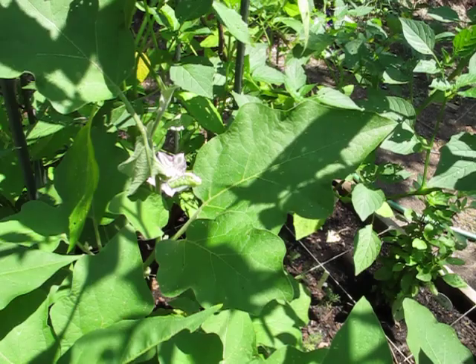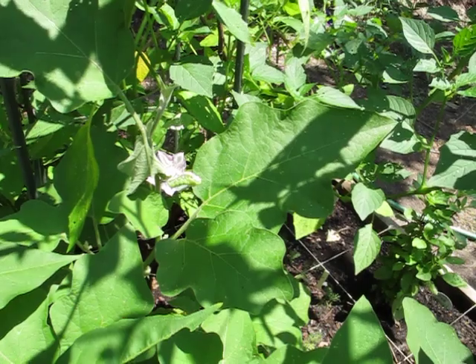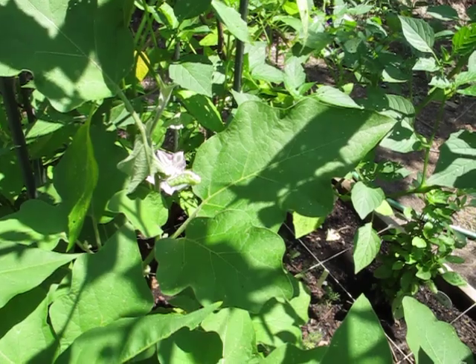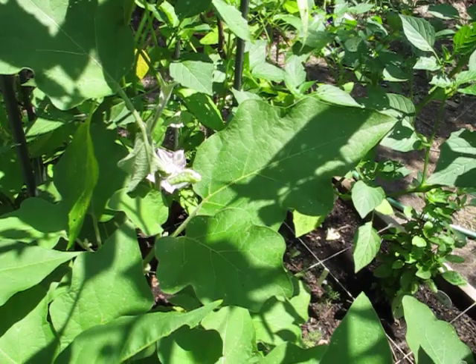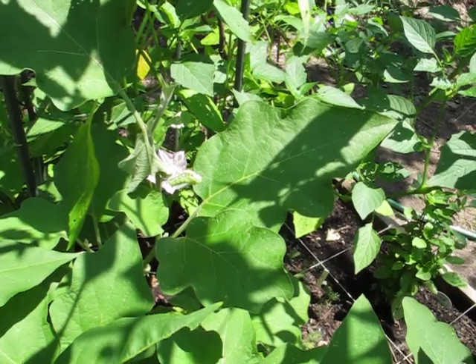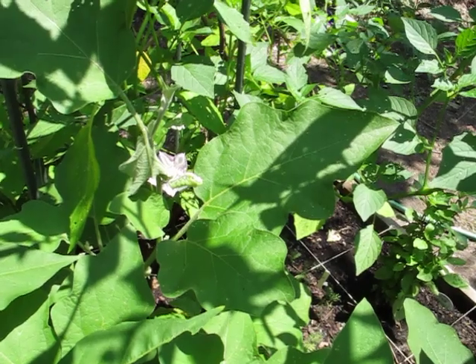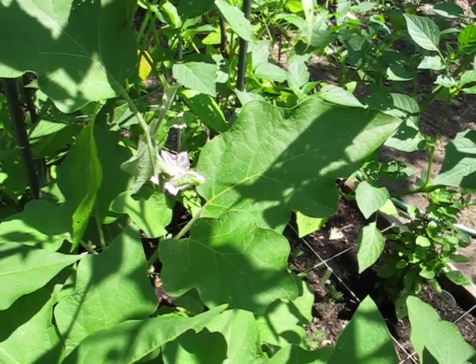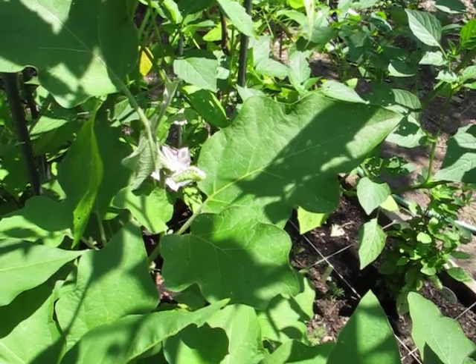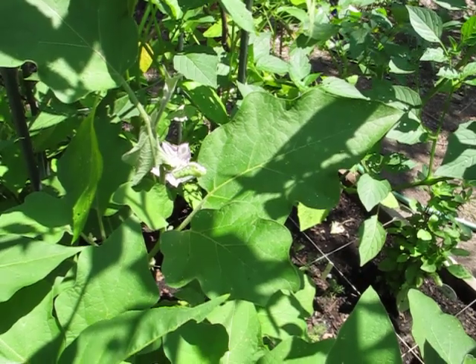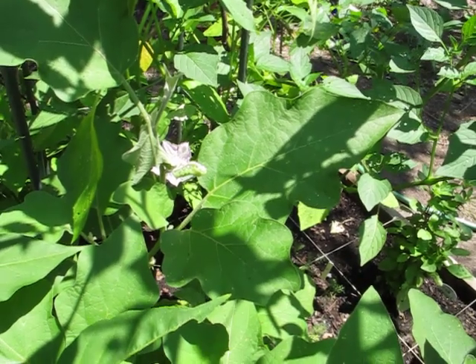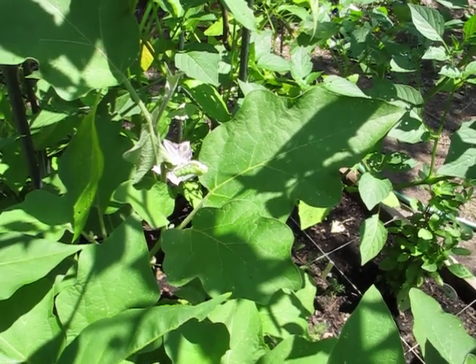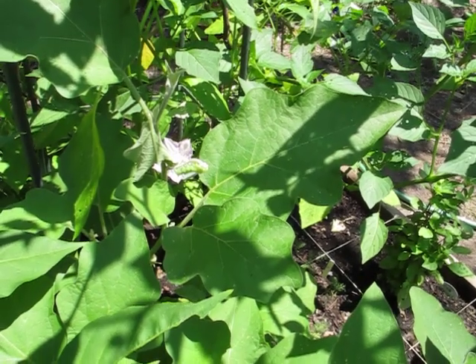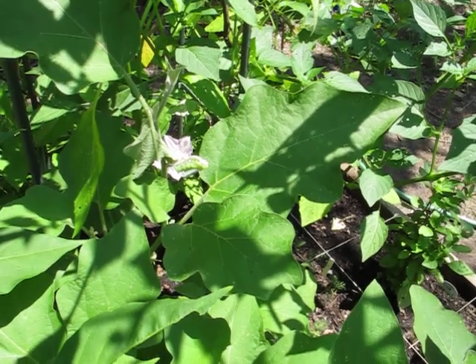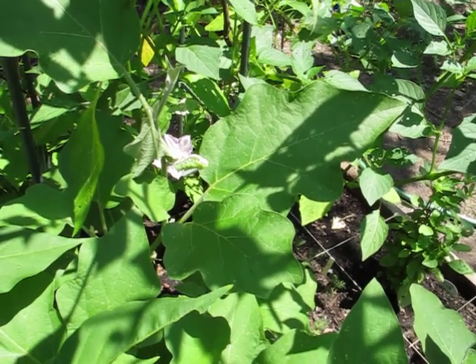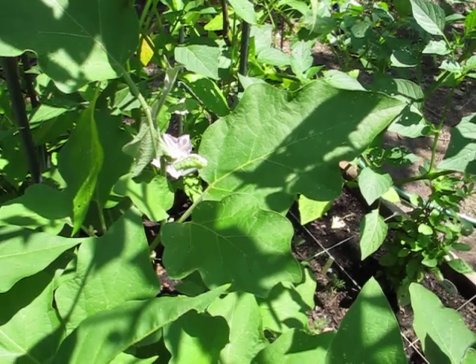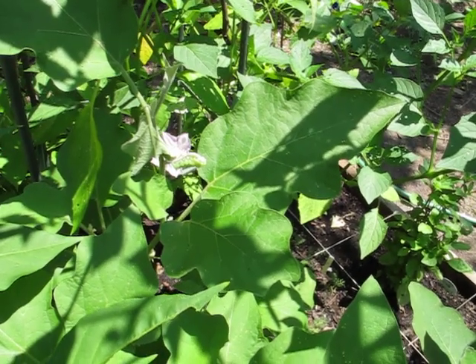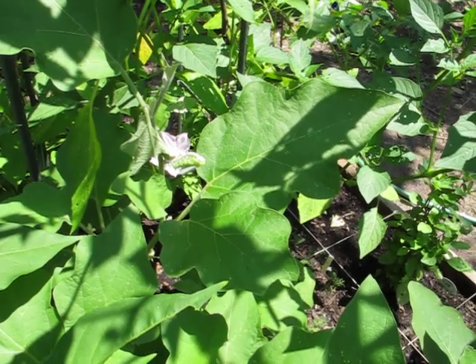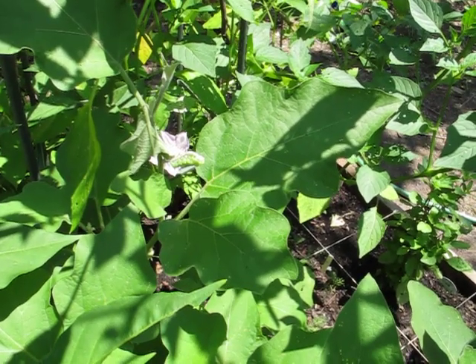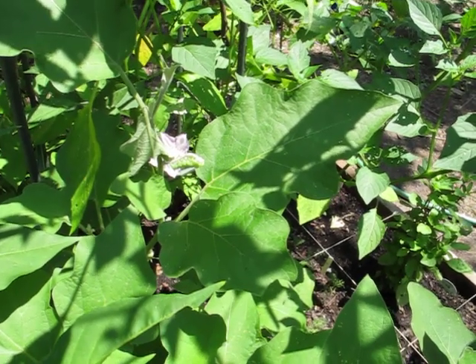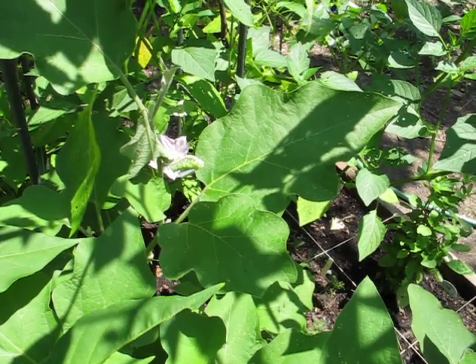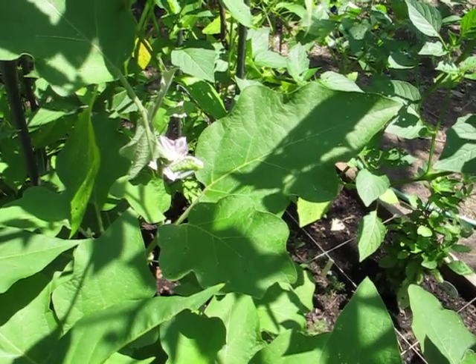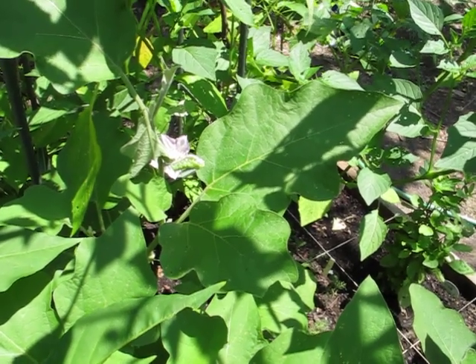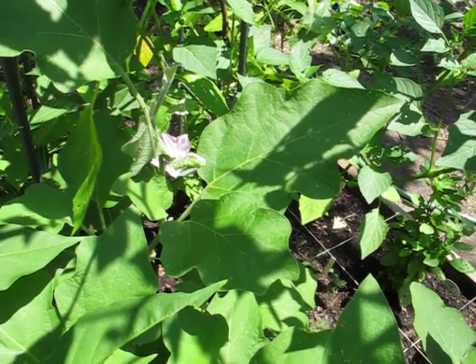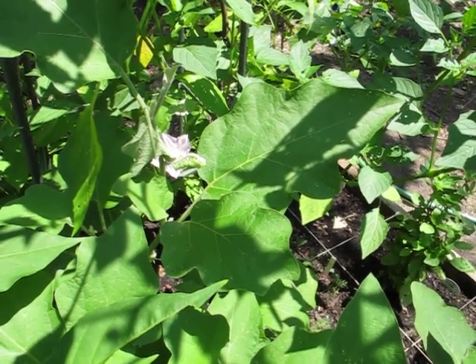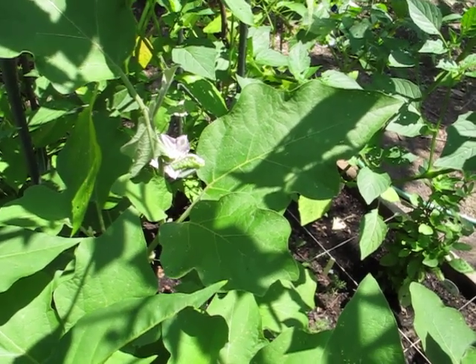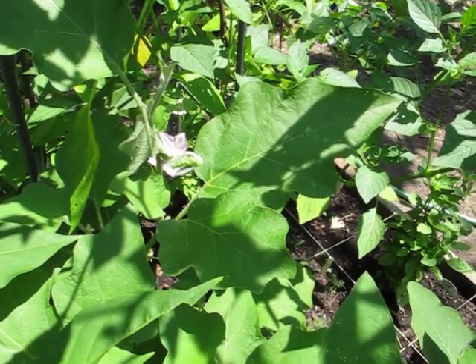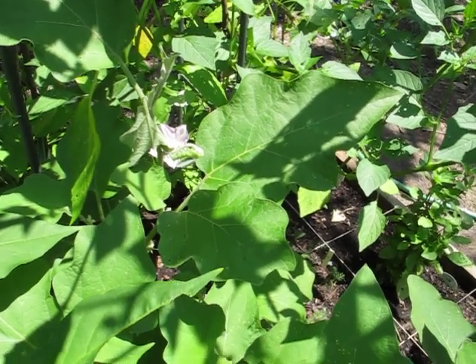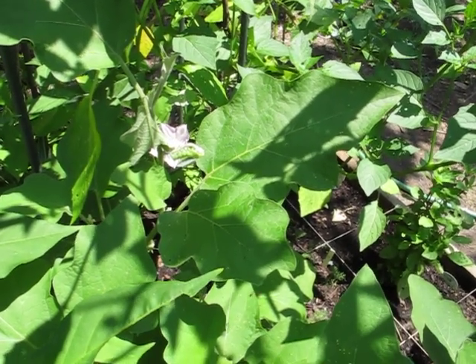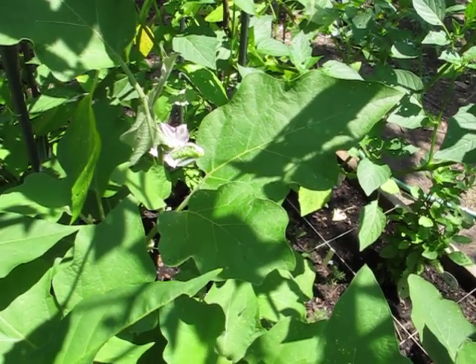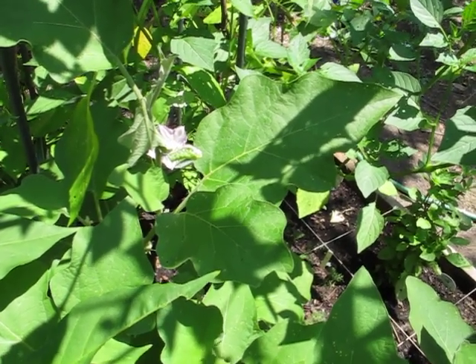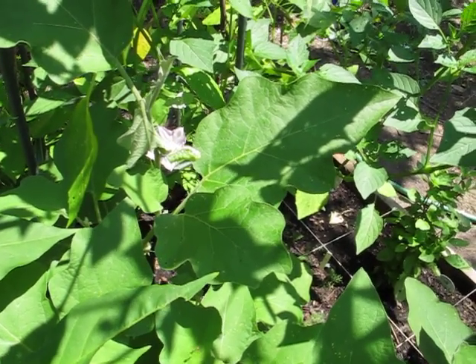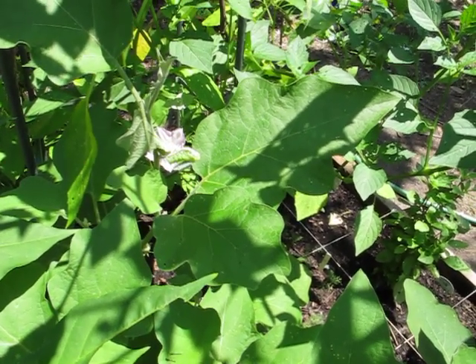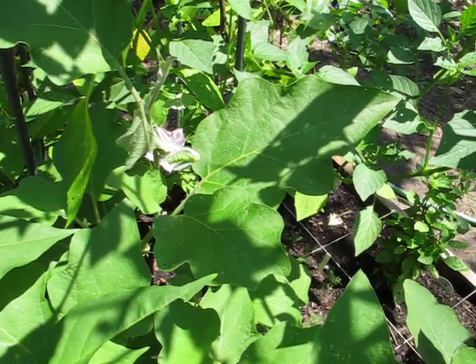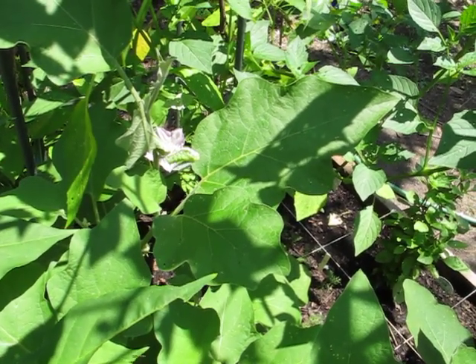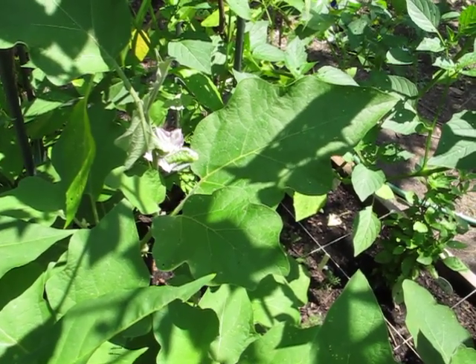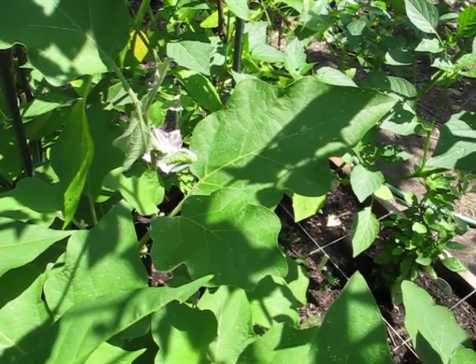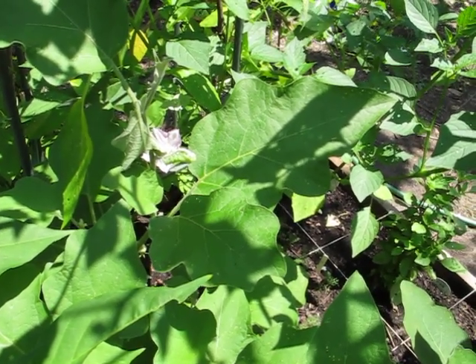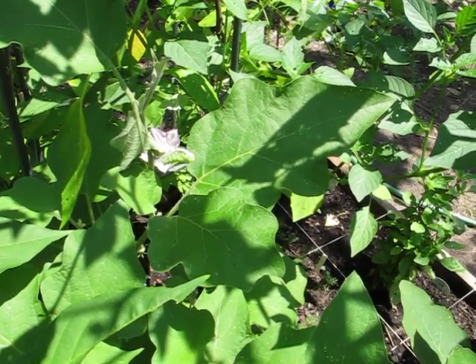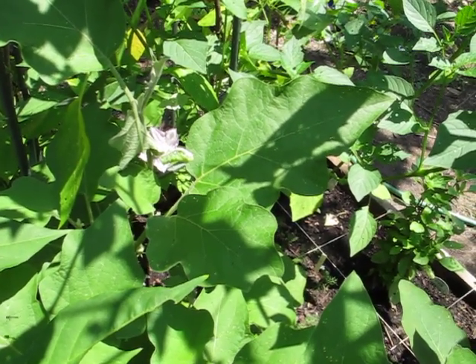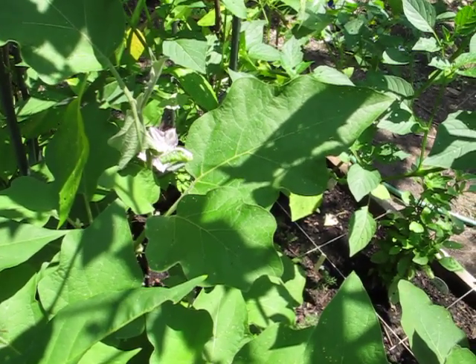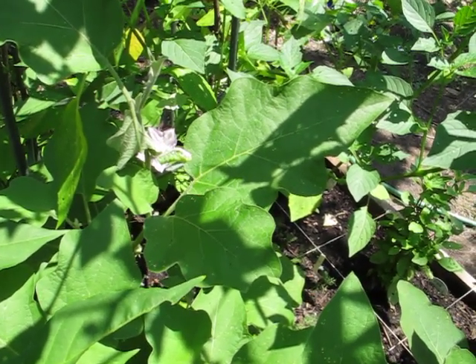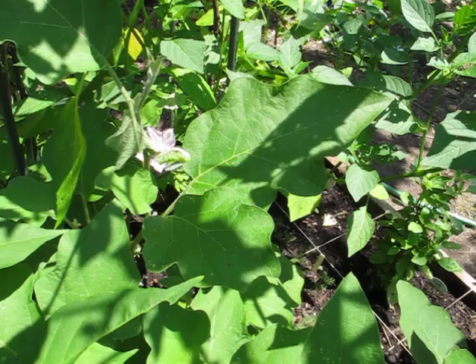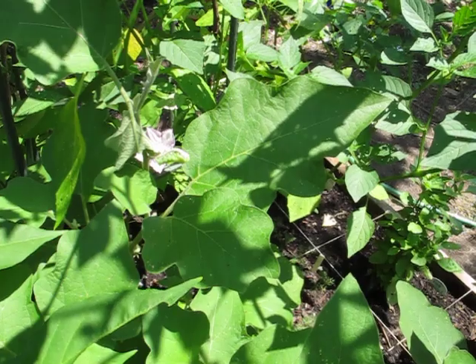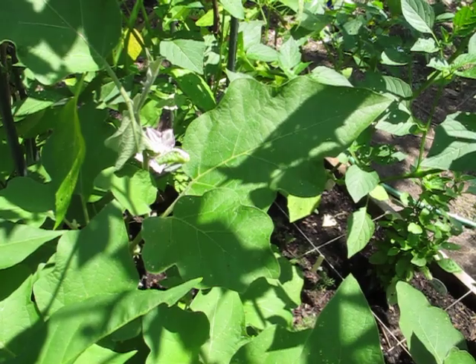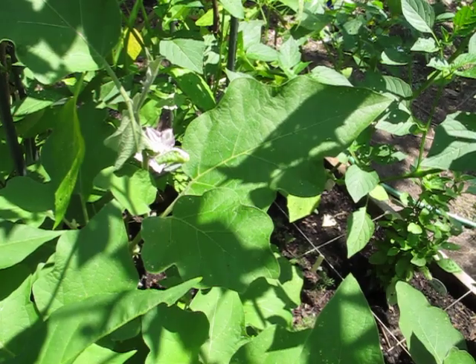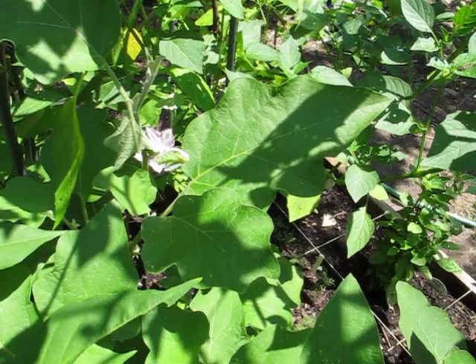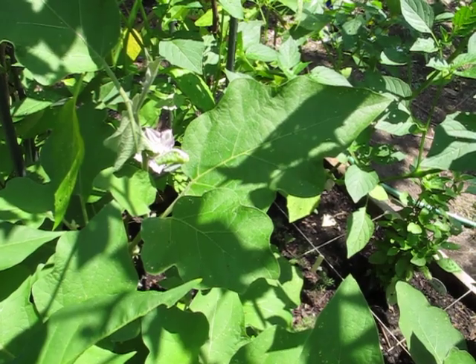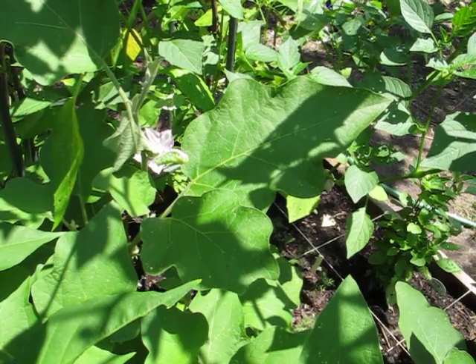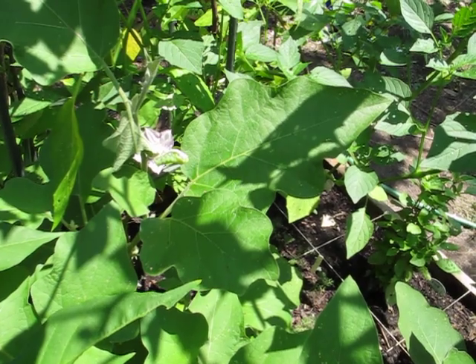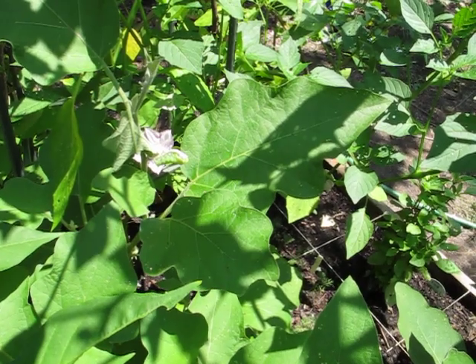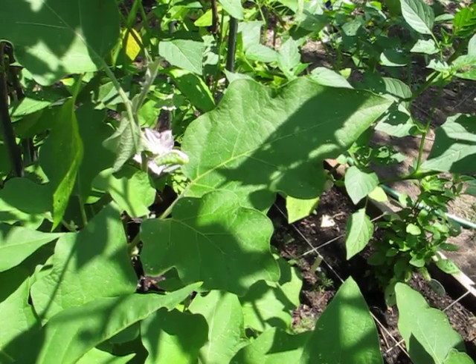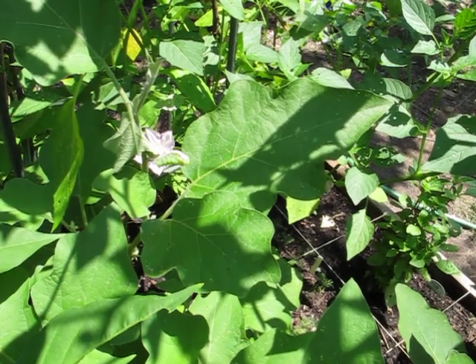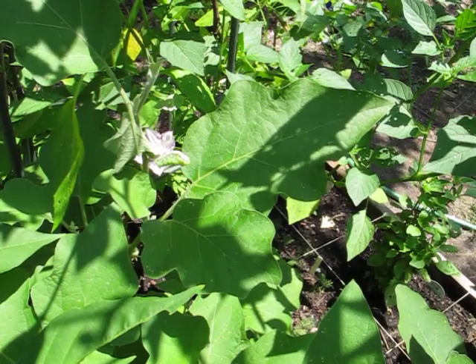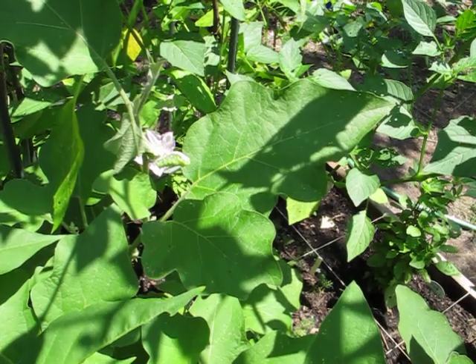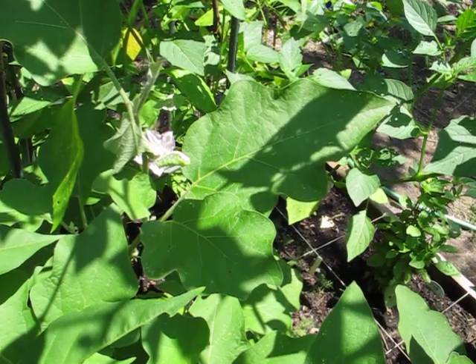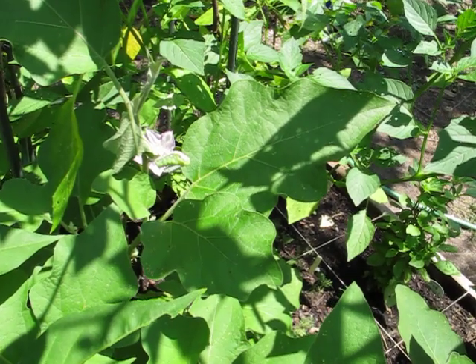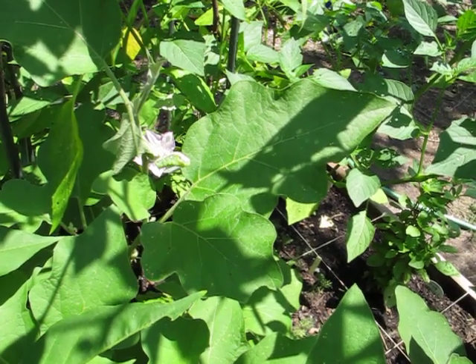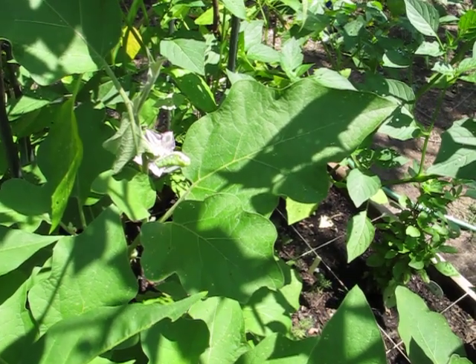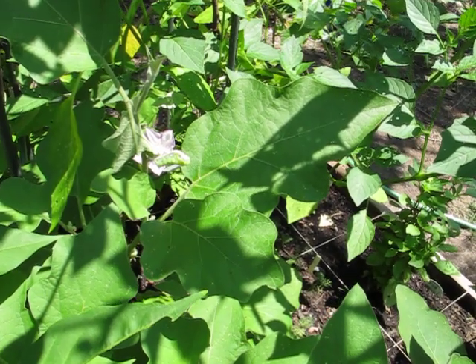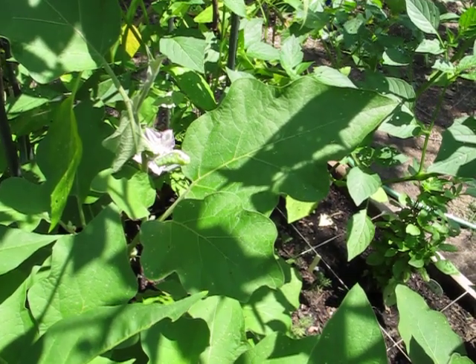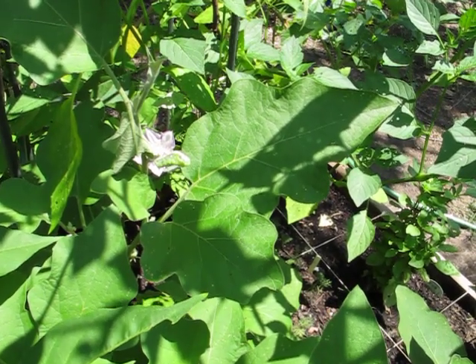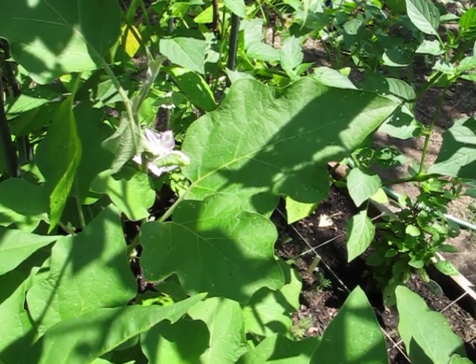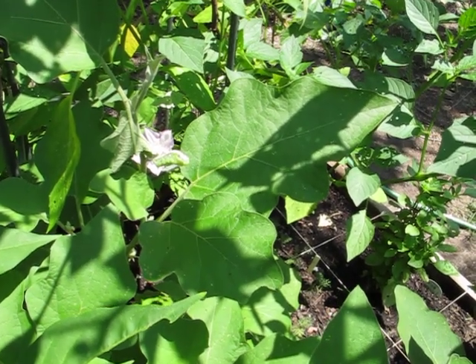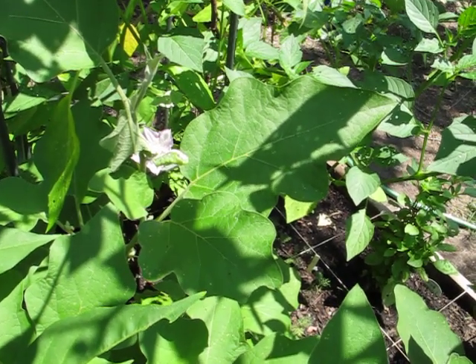Hi, this is Garden Matryoshka again. I just came out to my garden and found a few surprises, some of them more pleasant than others.